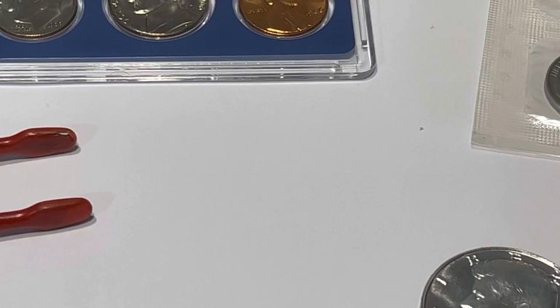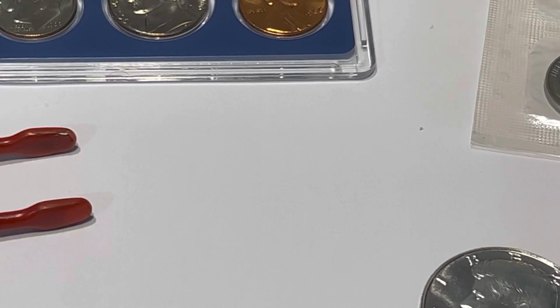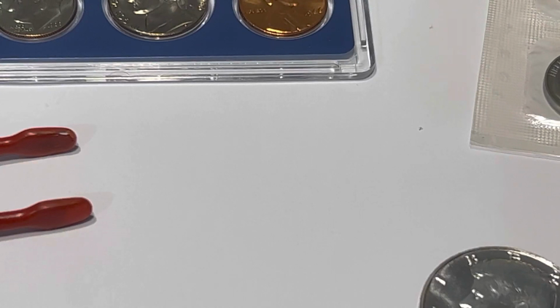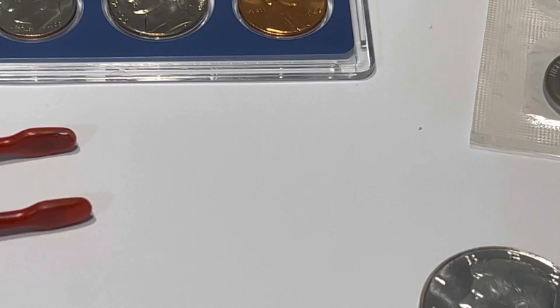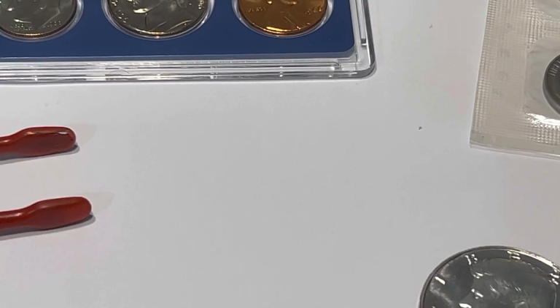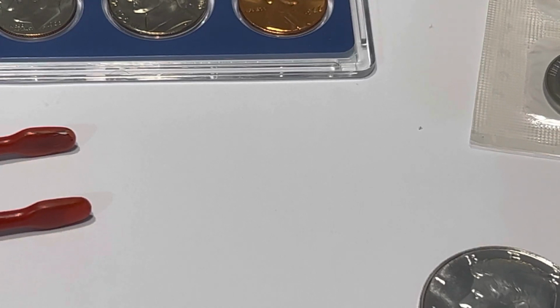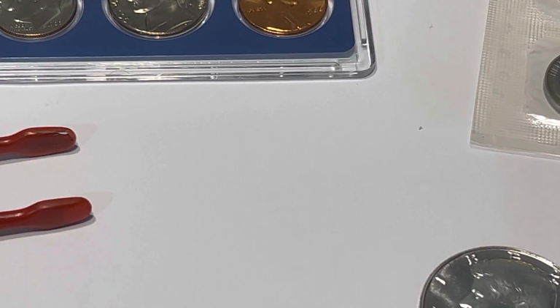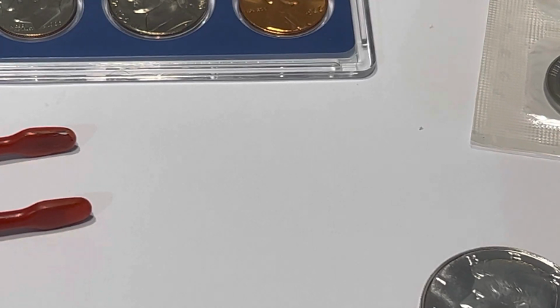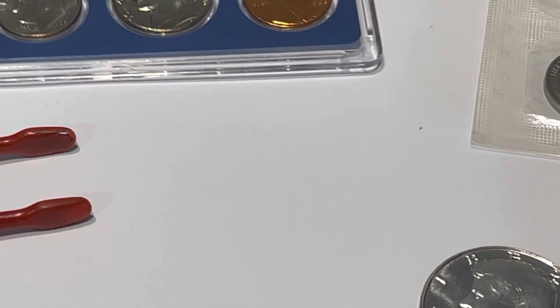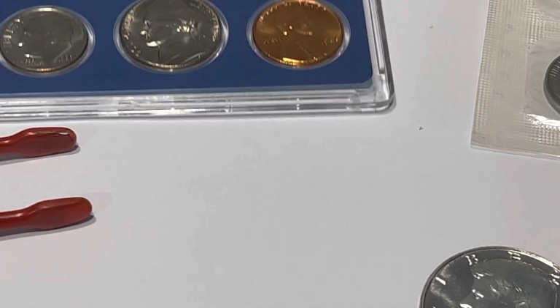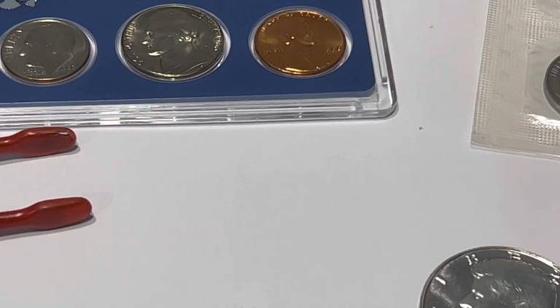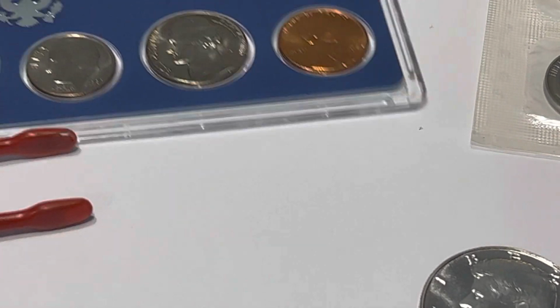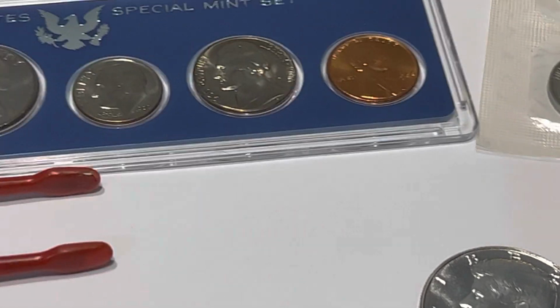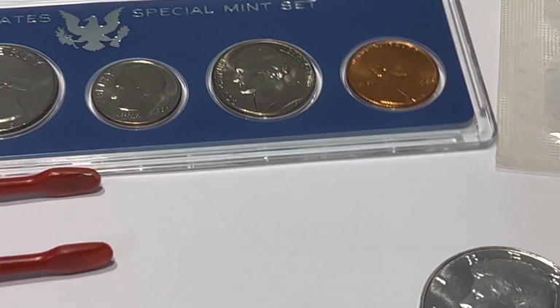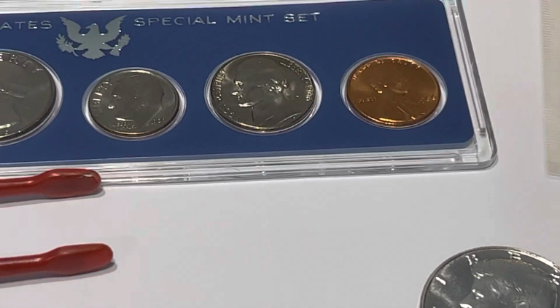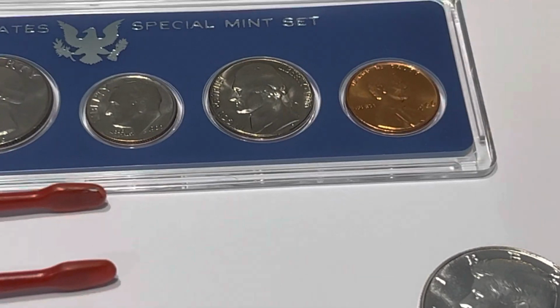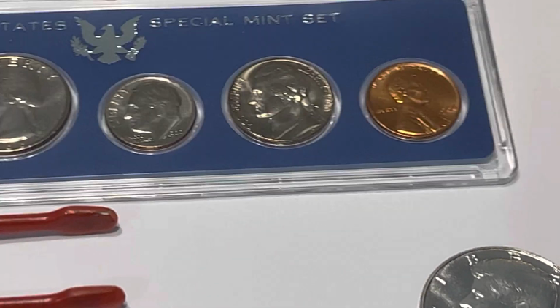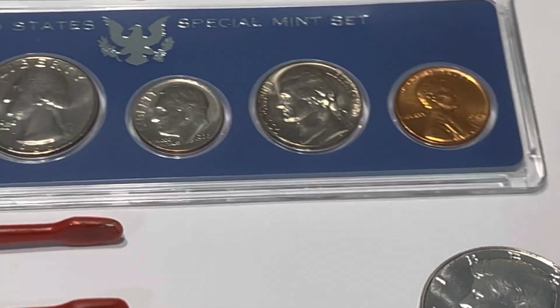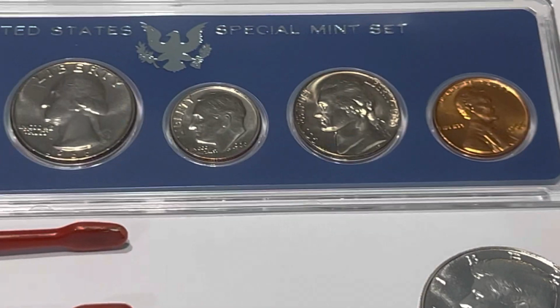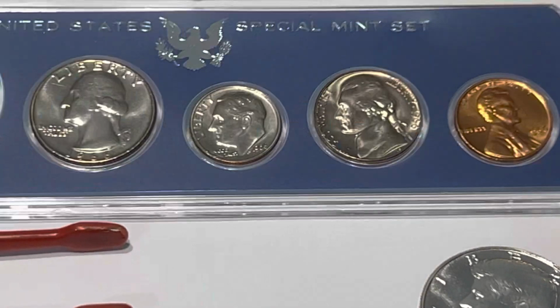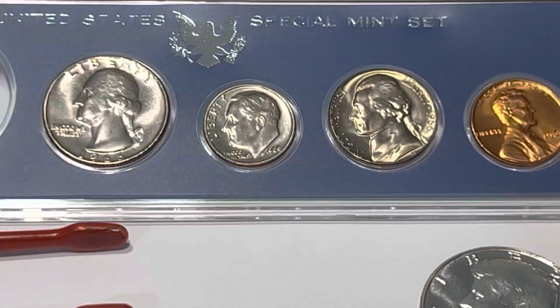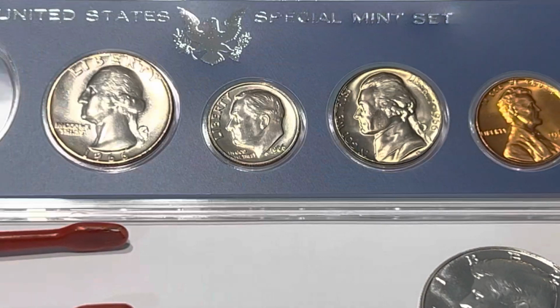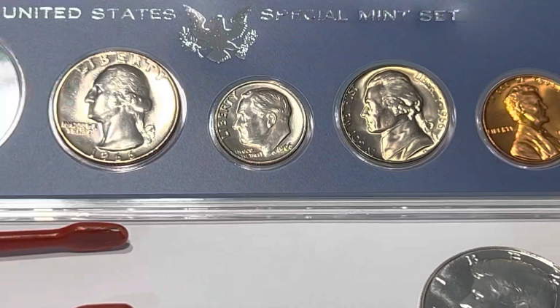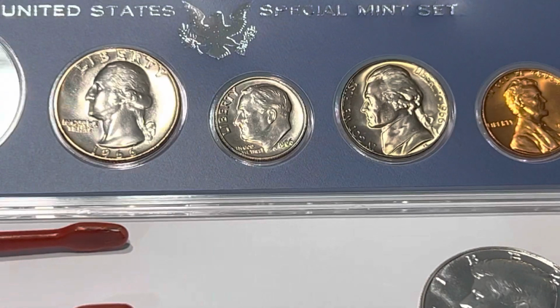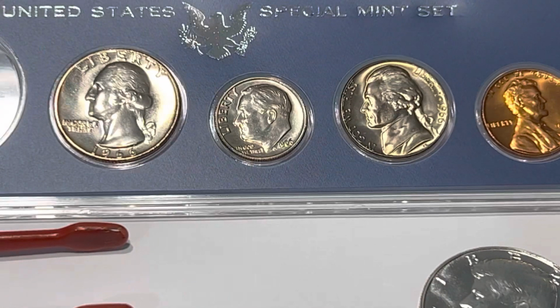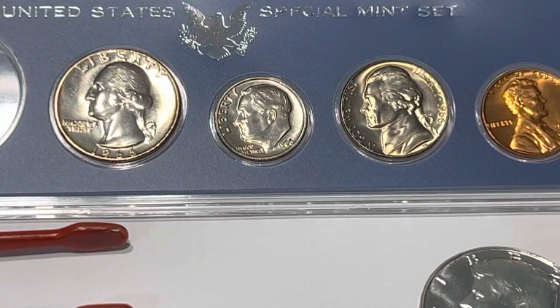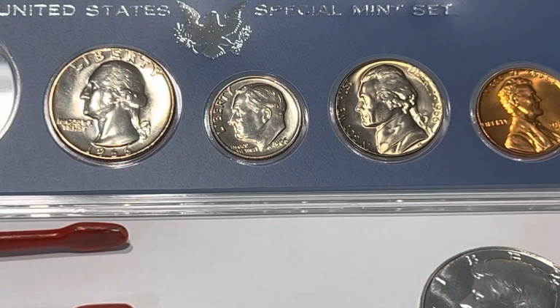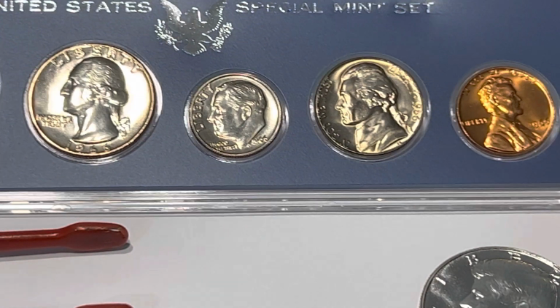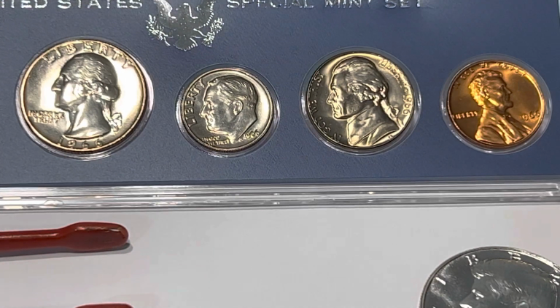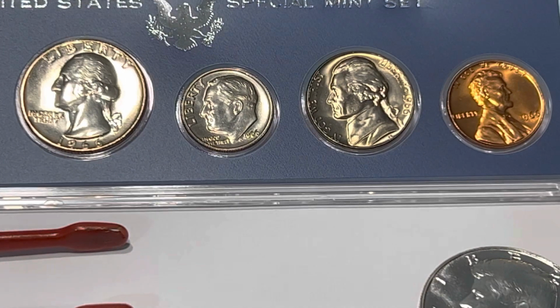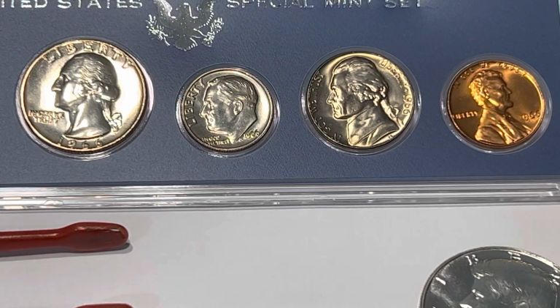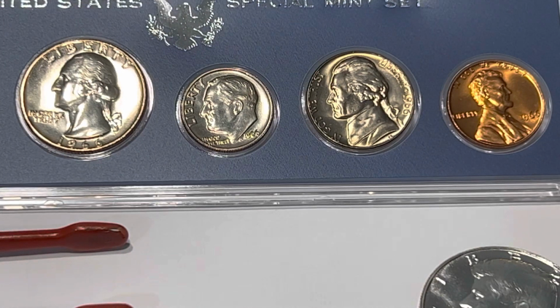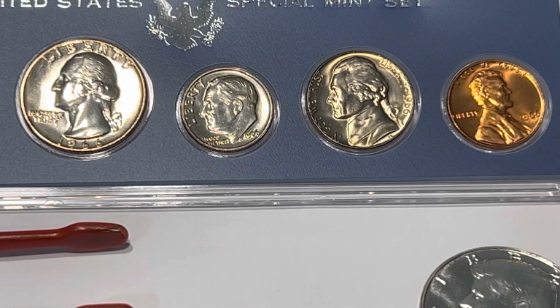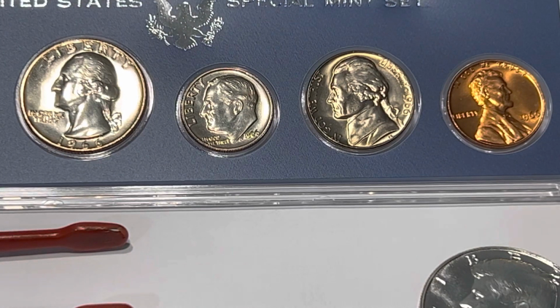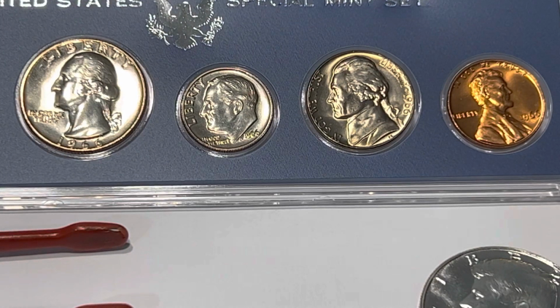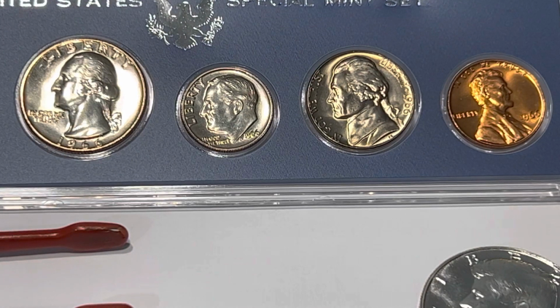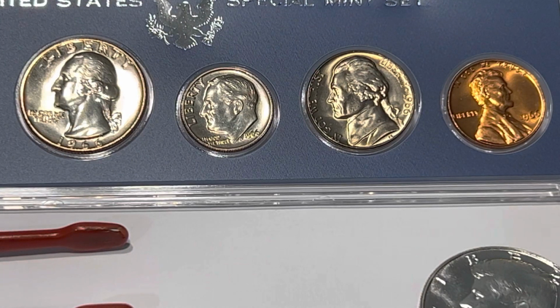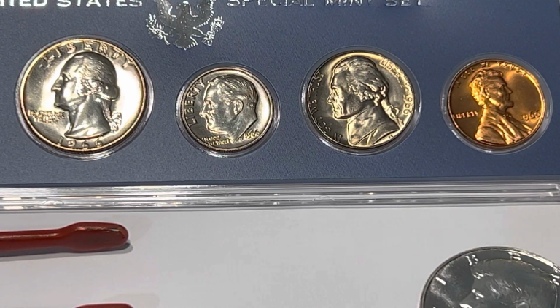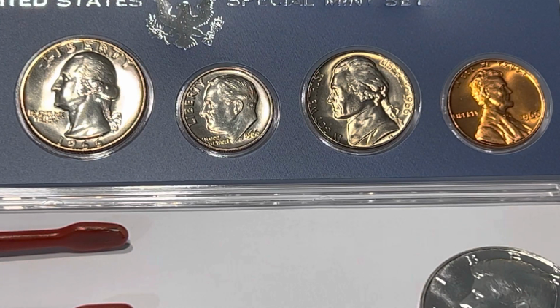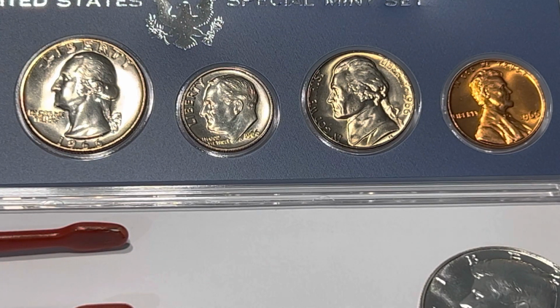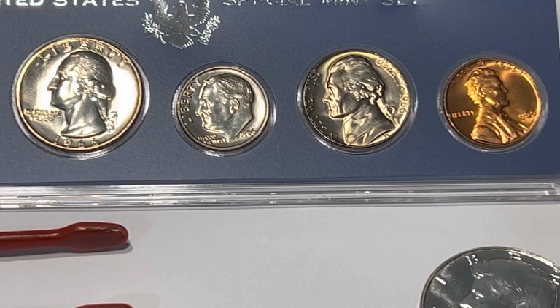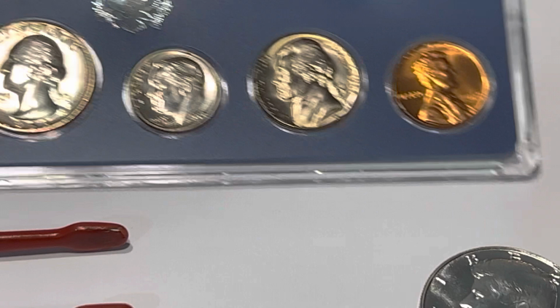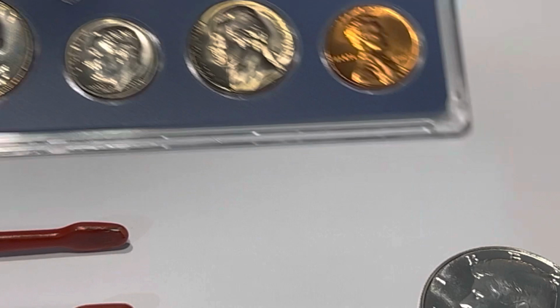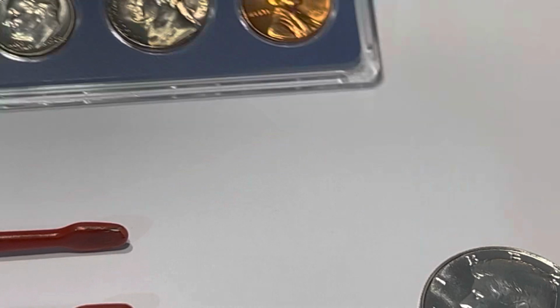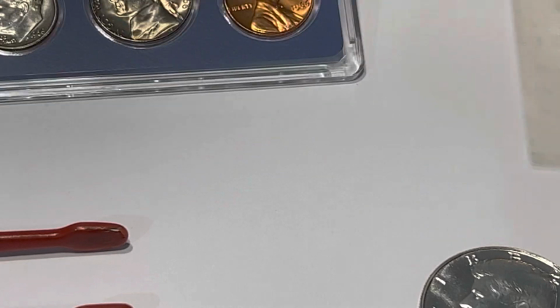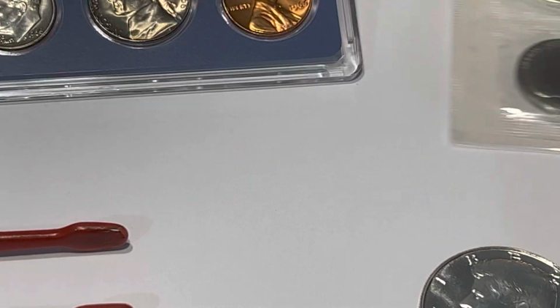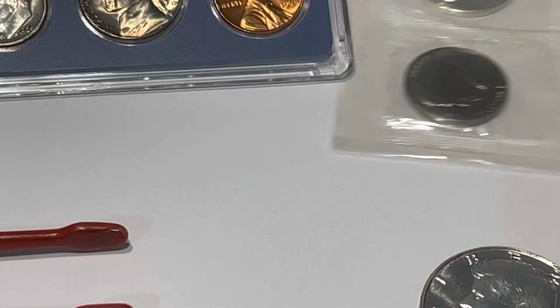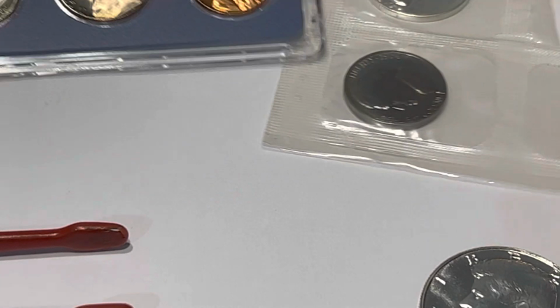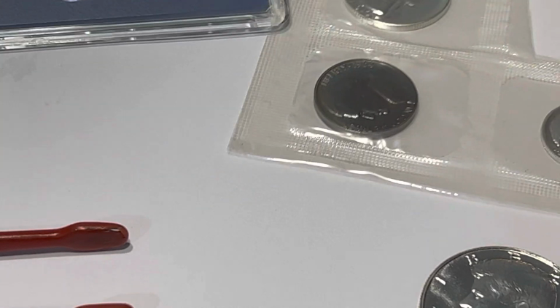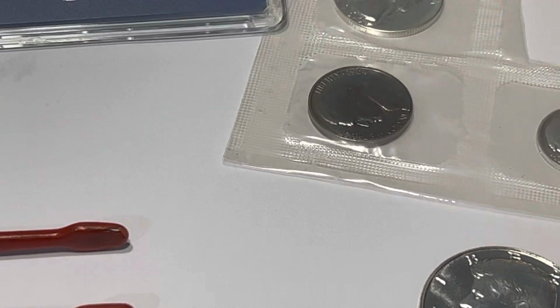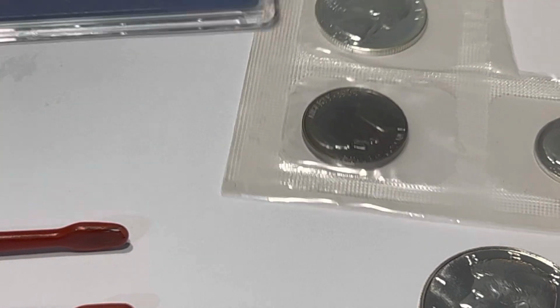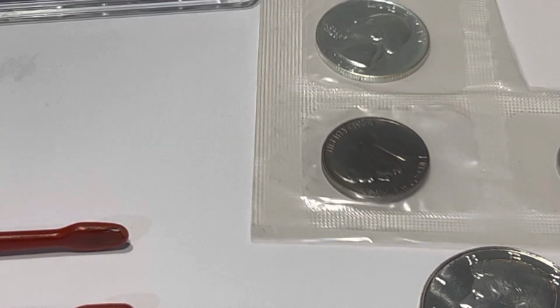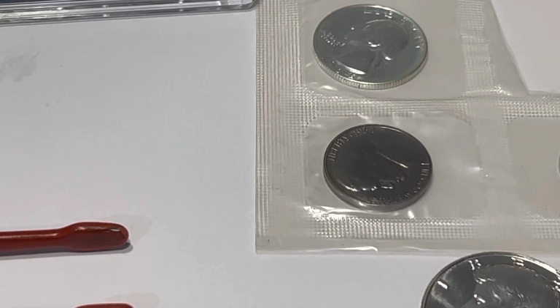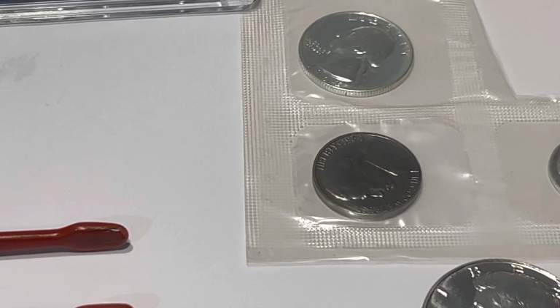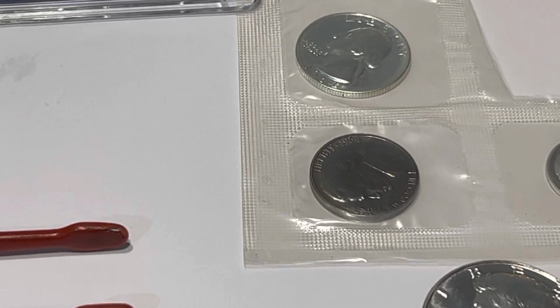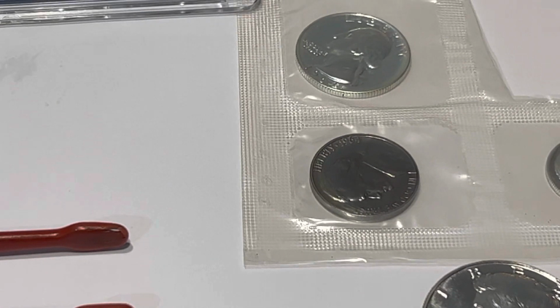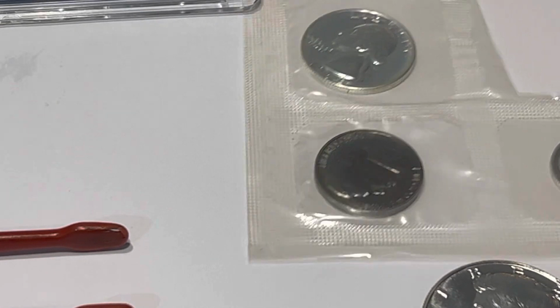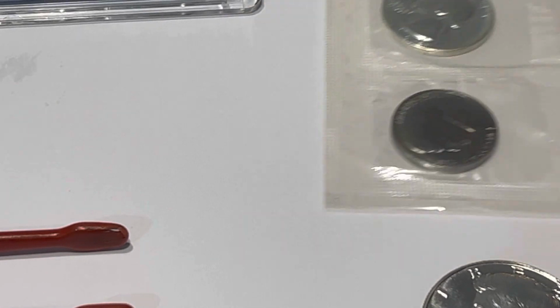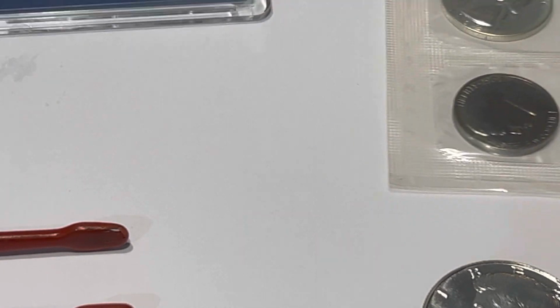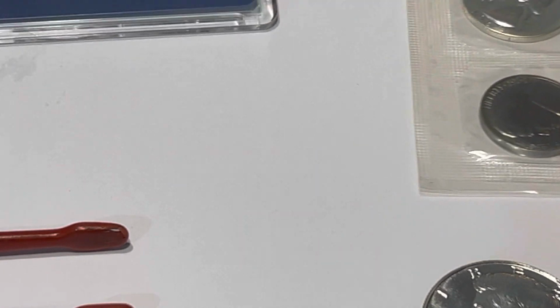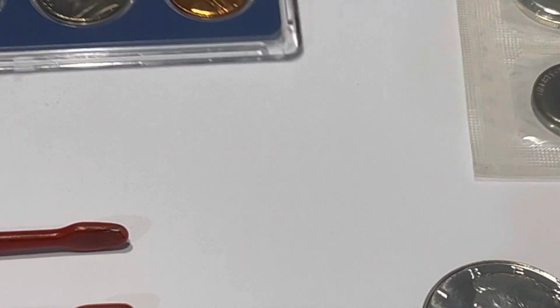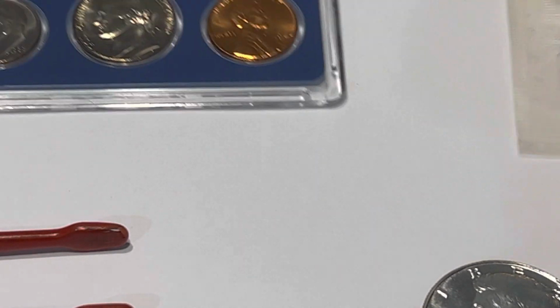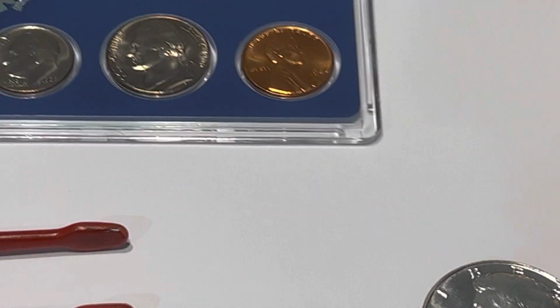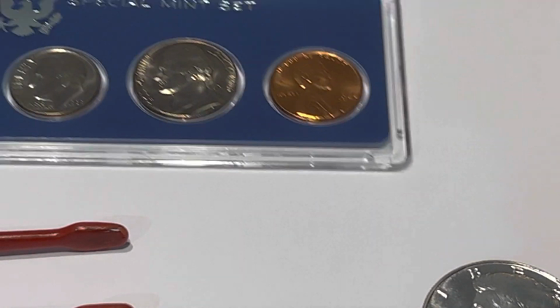Today I stopped in a local coin shop and picked up an SMS set and a 1964 proof set.